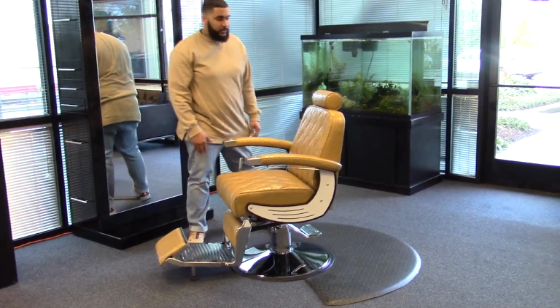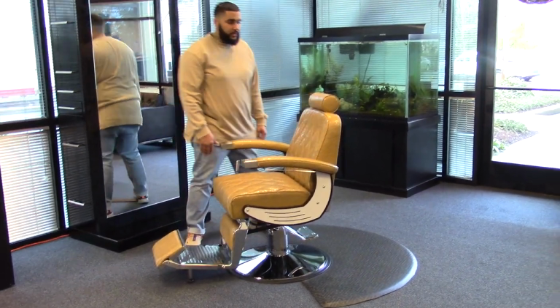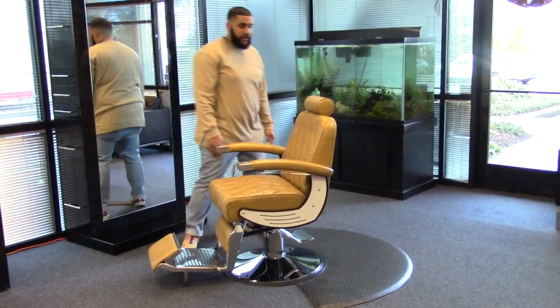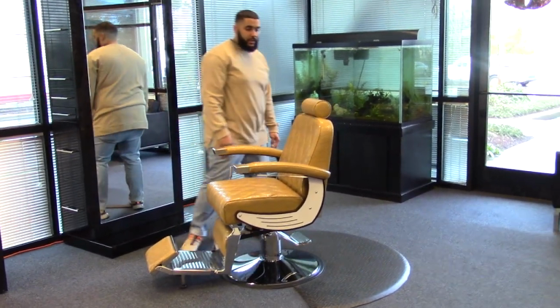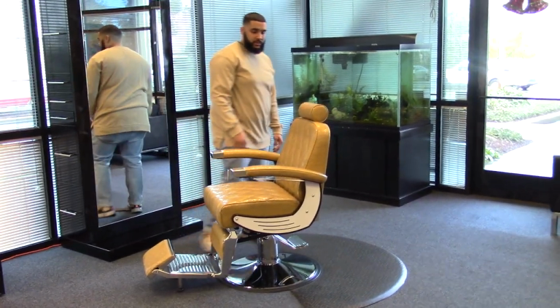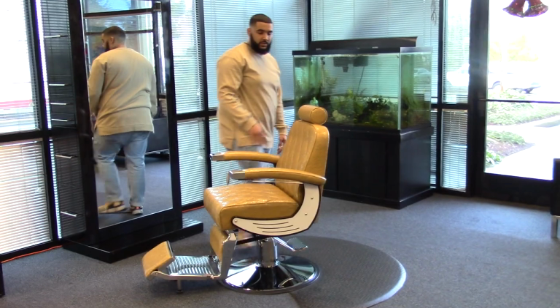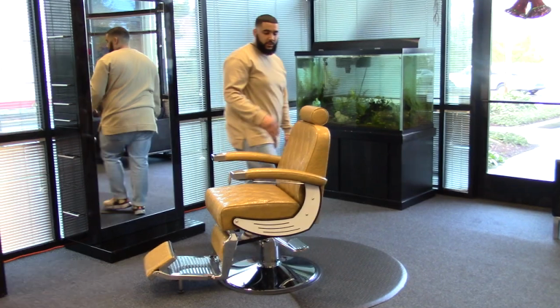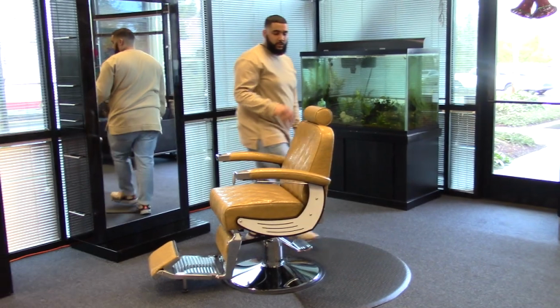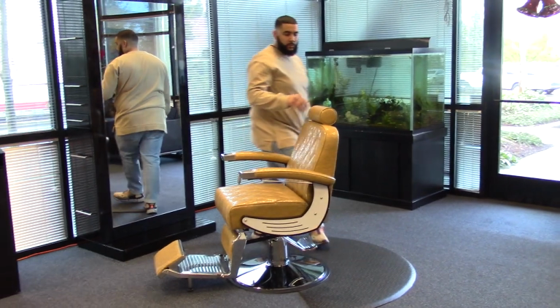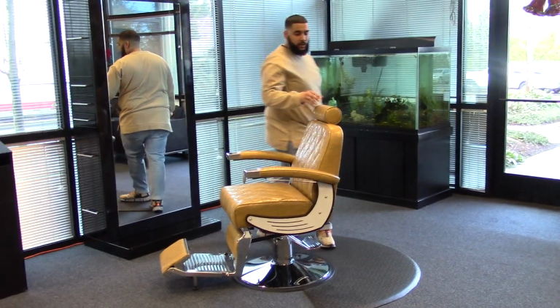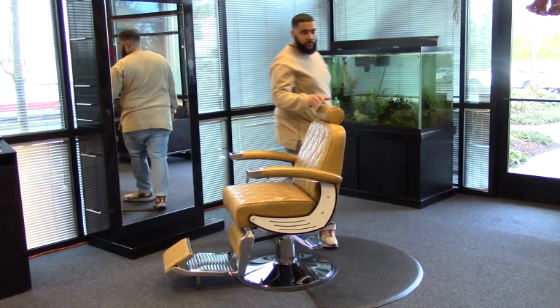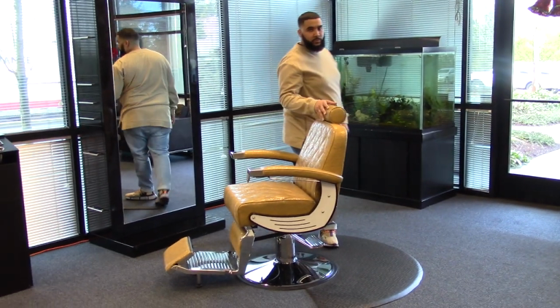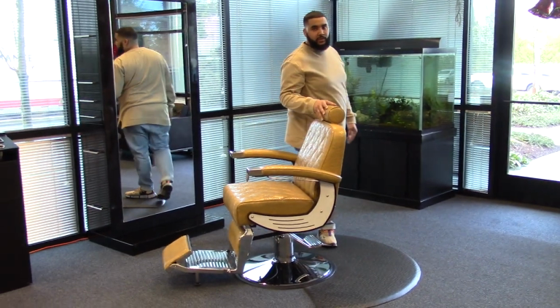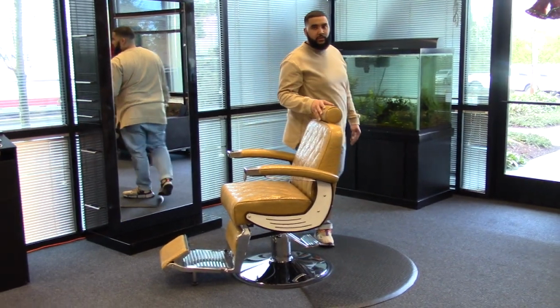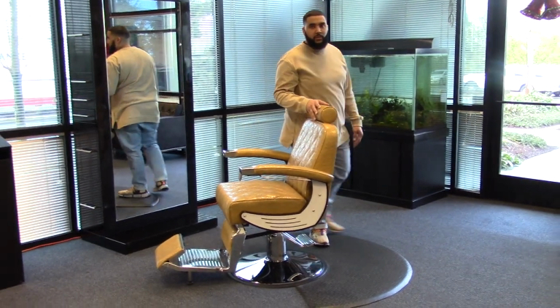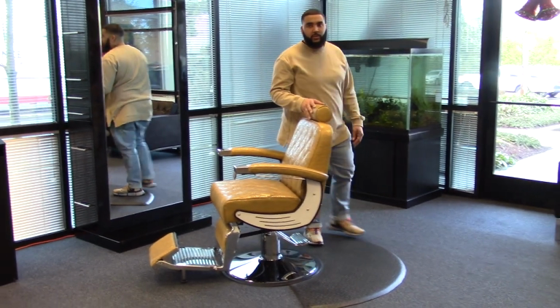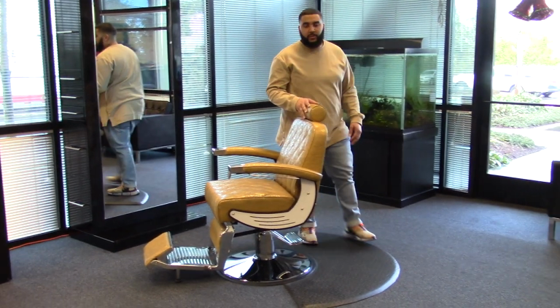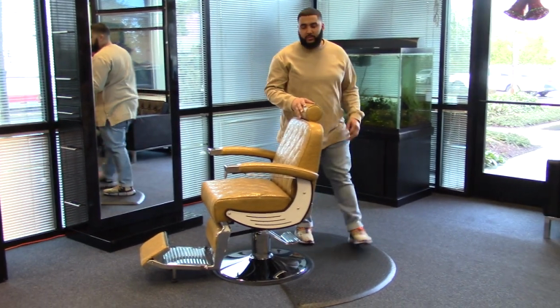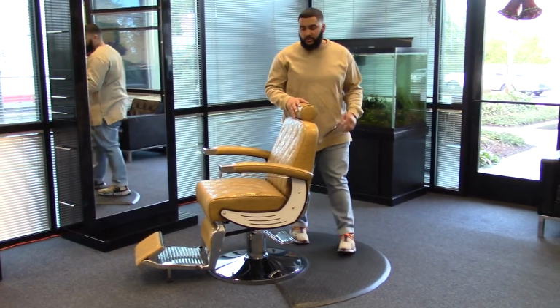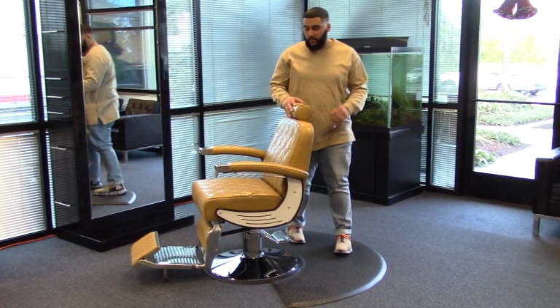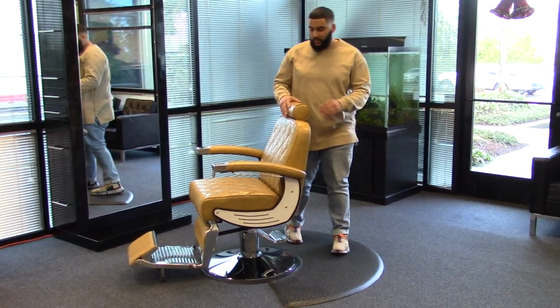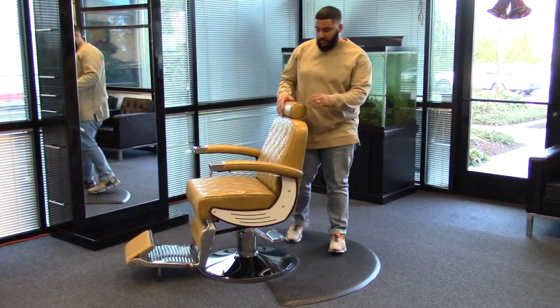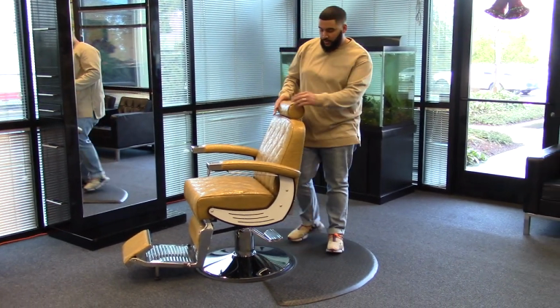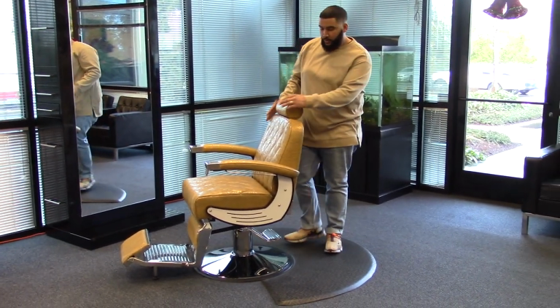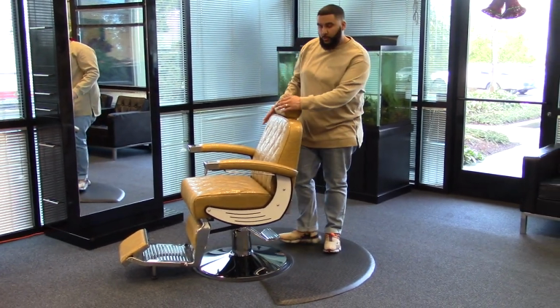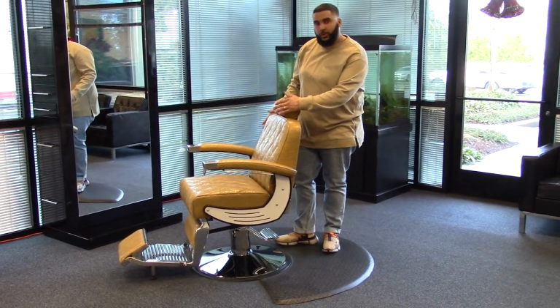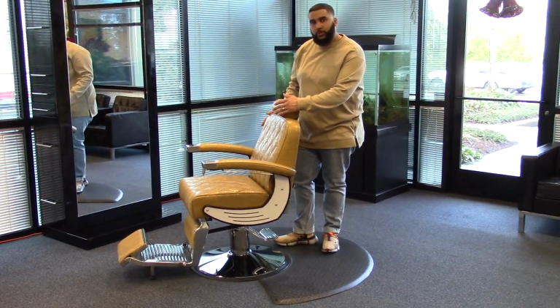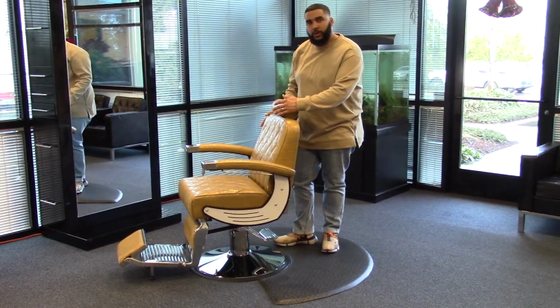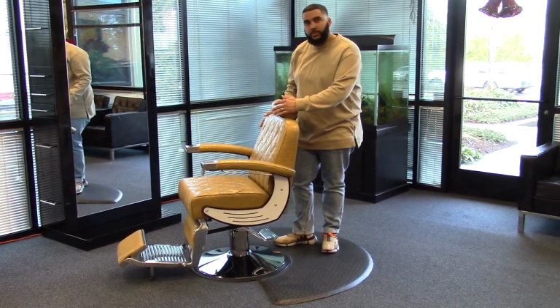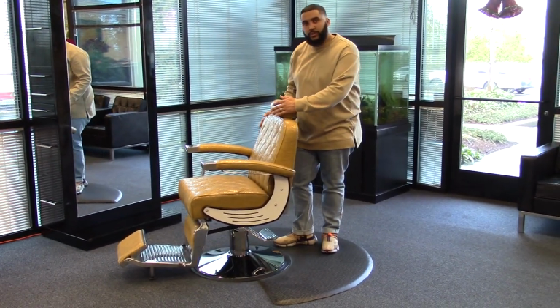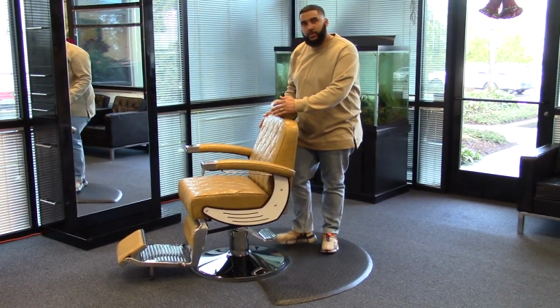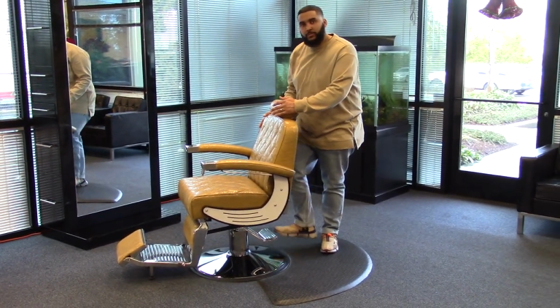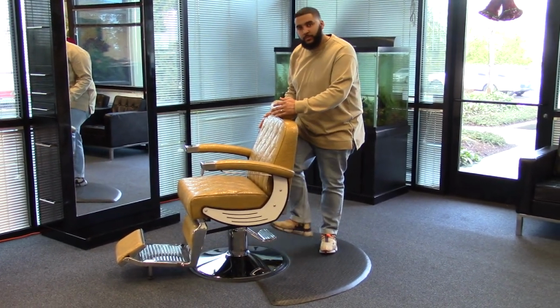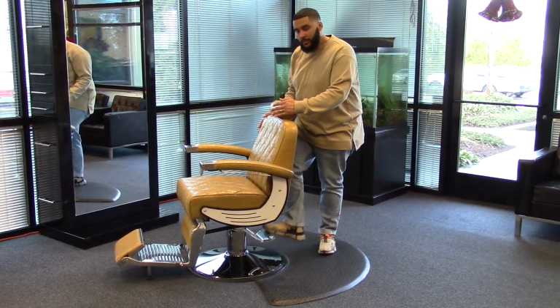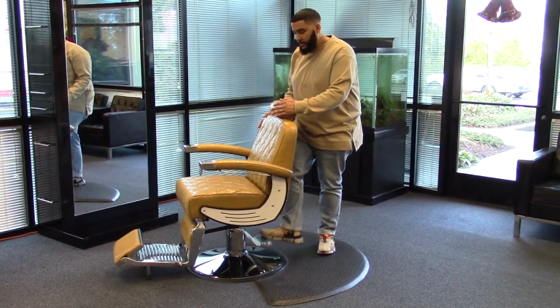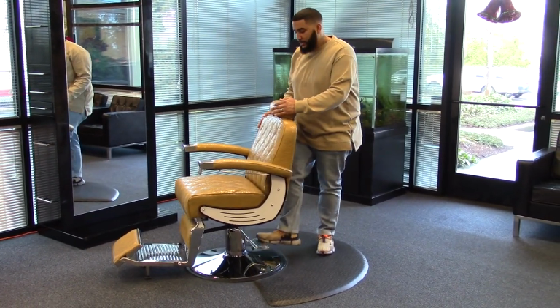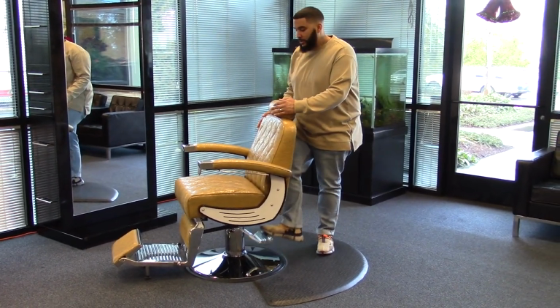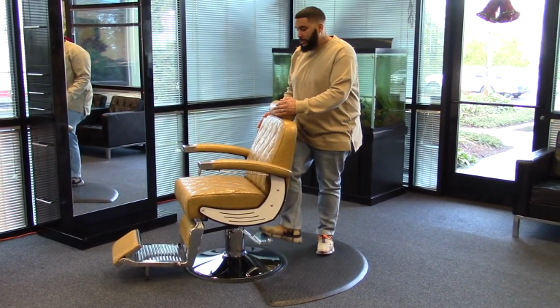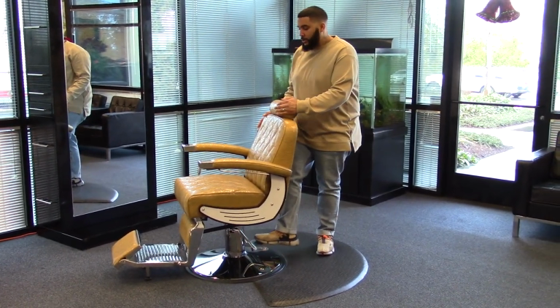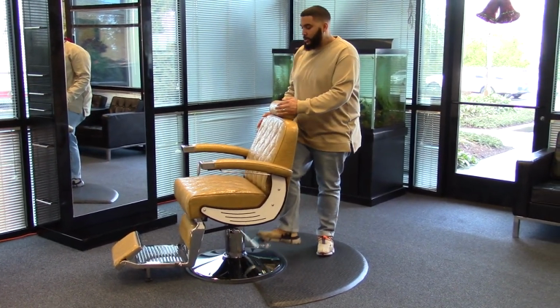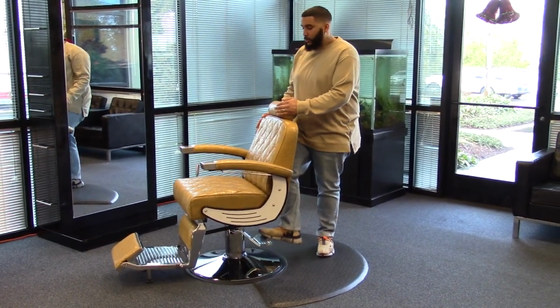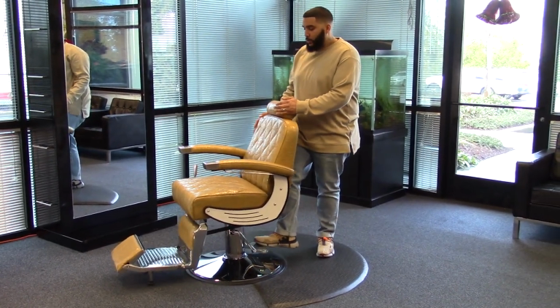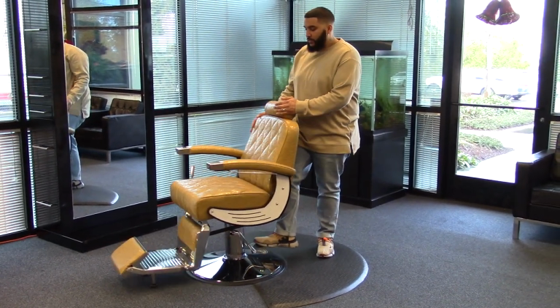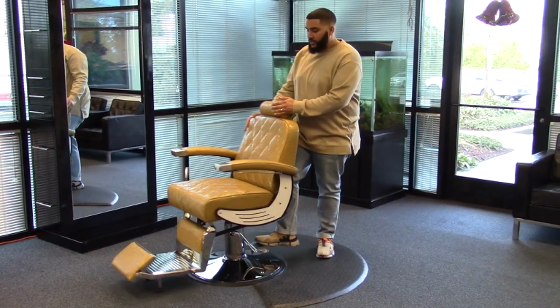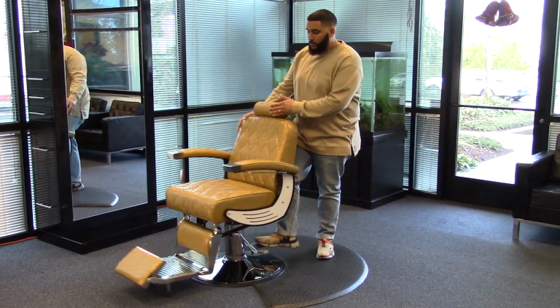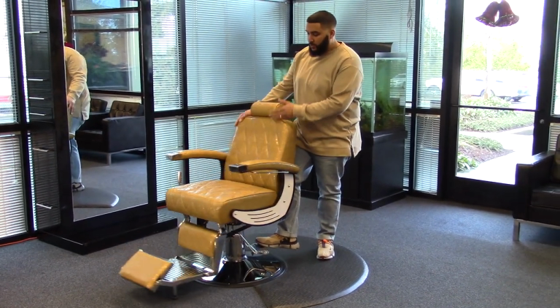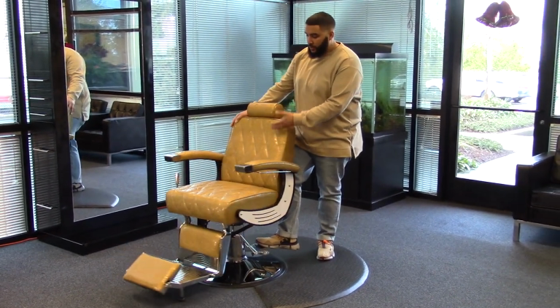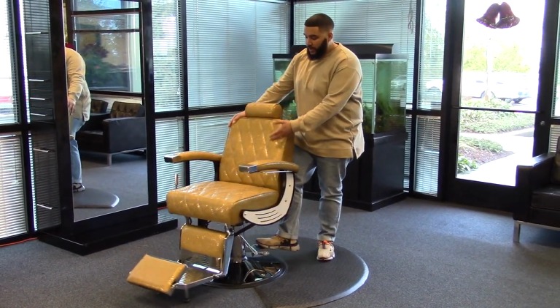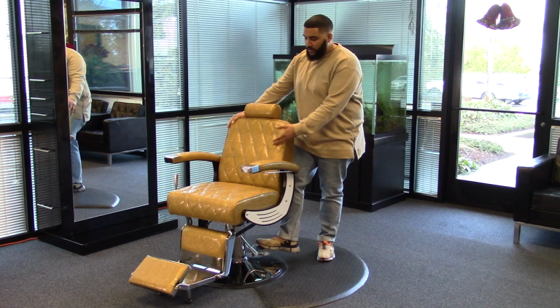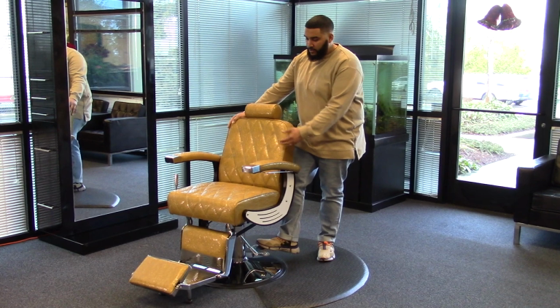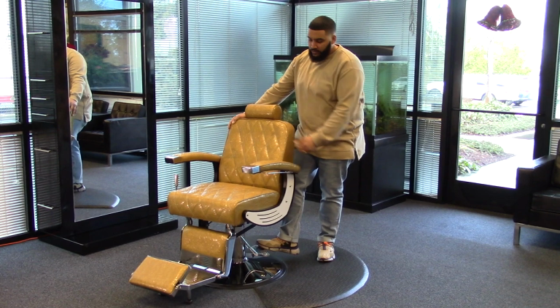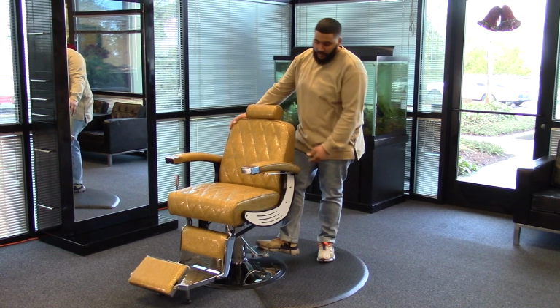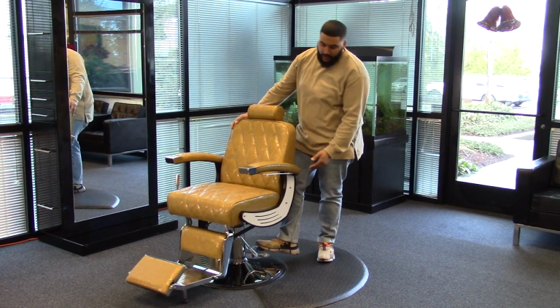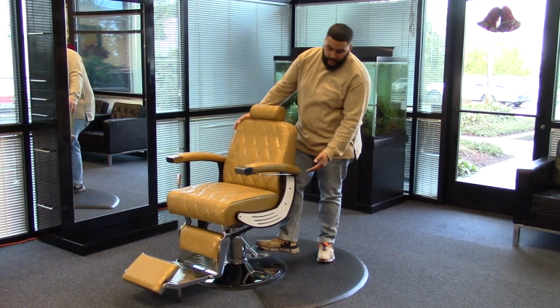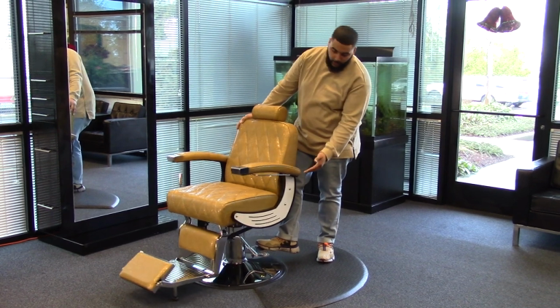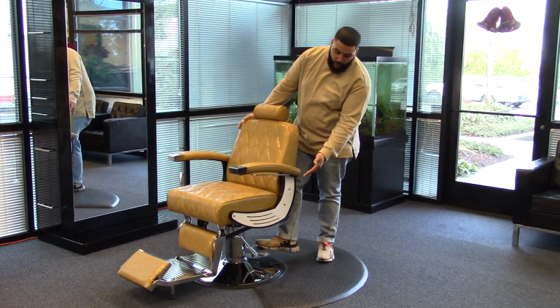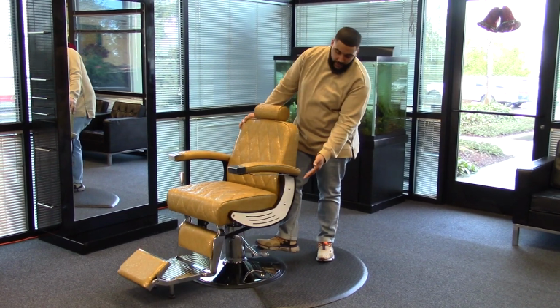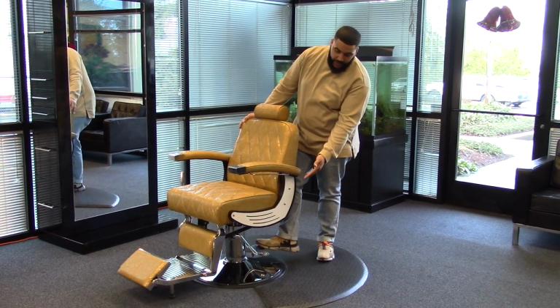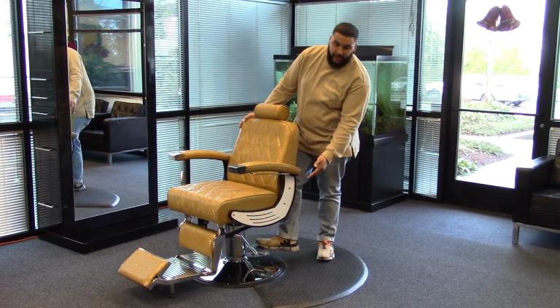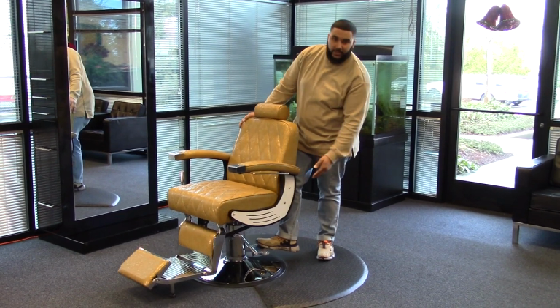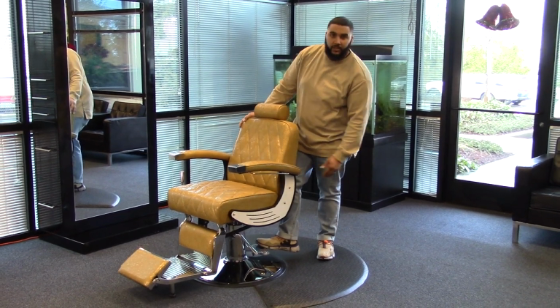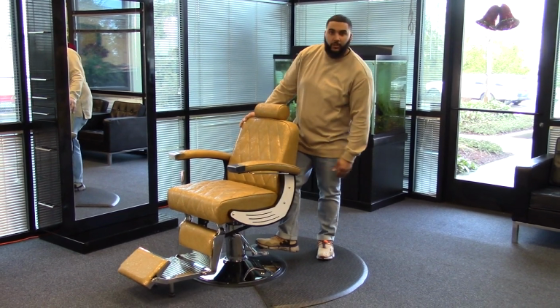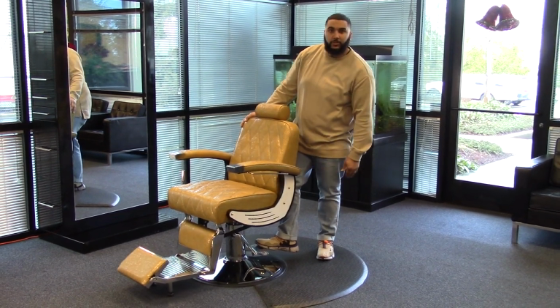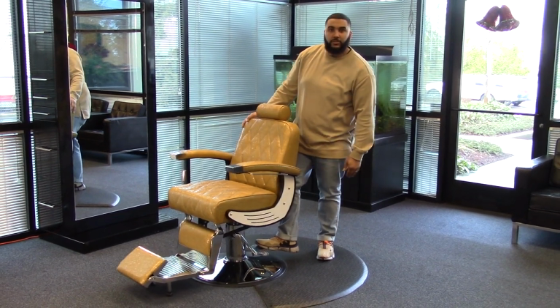This chair will upgrade the look of your salon or your barbershop with its quilted pattern, white accent, and arms.